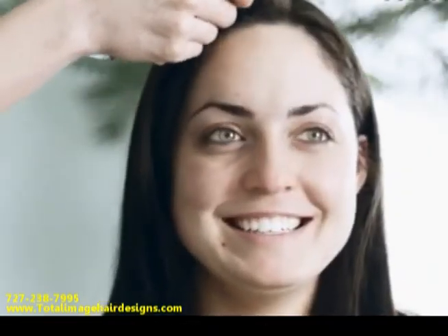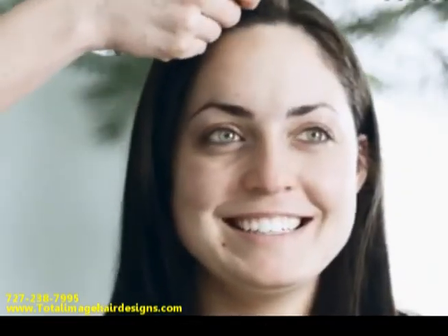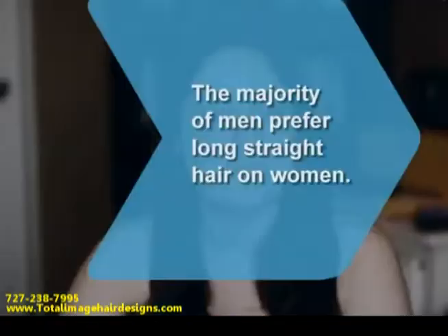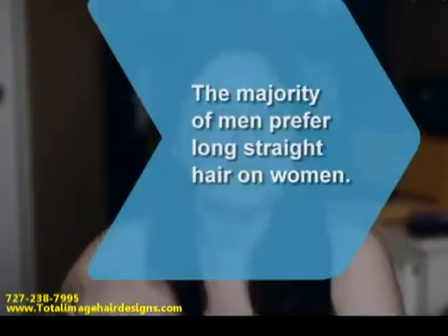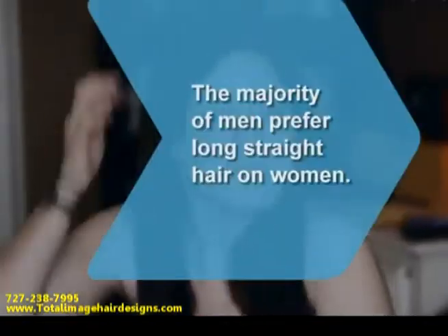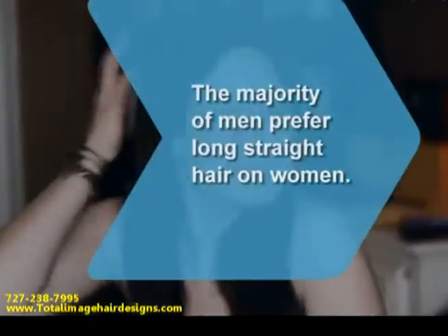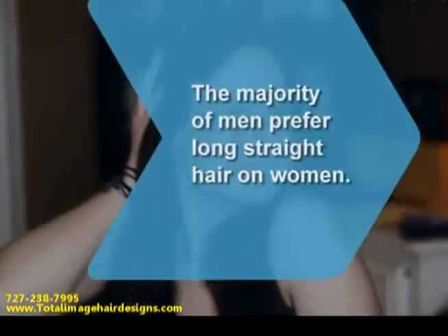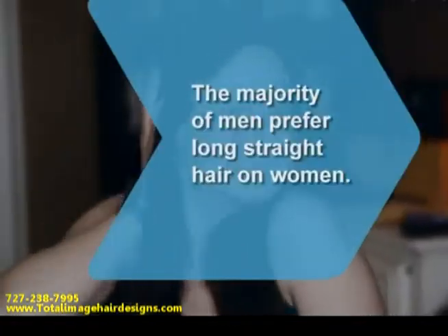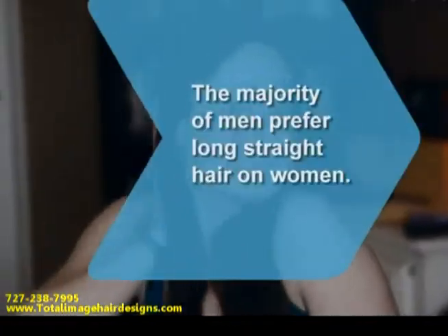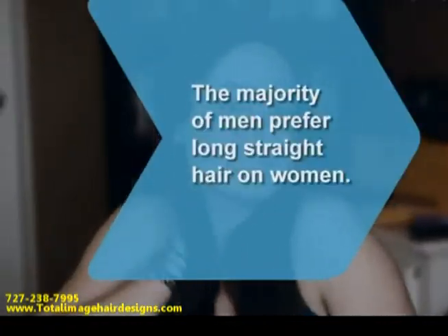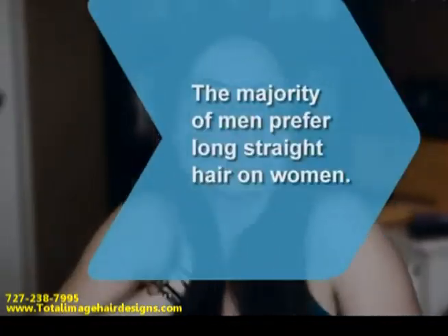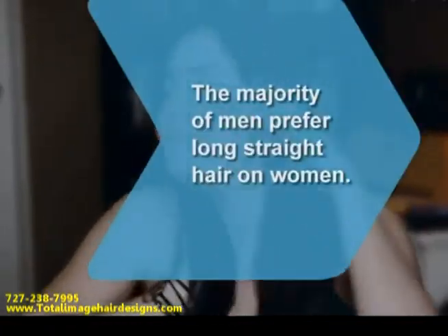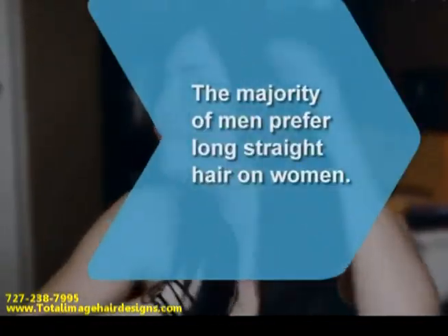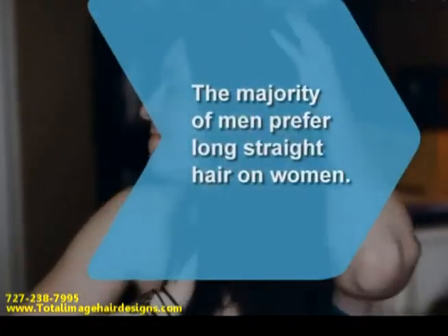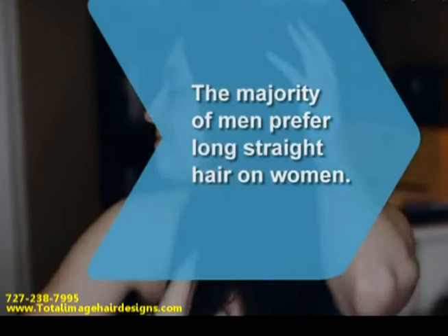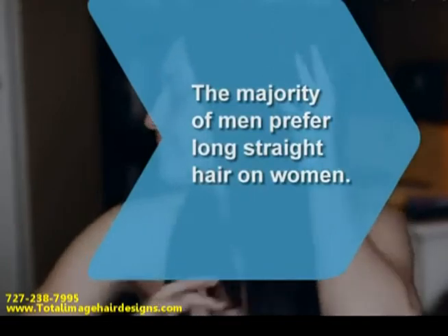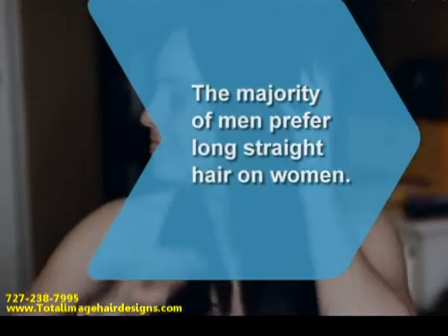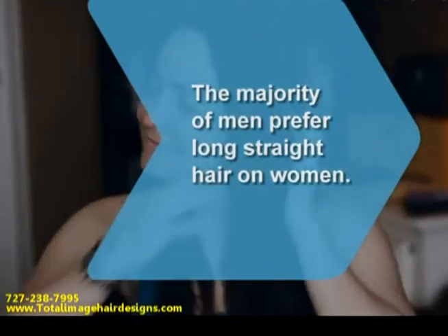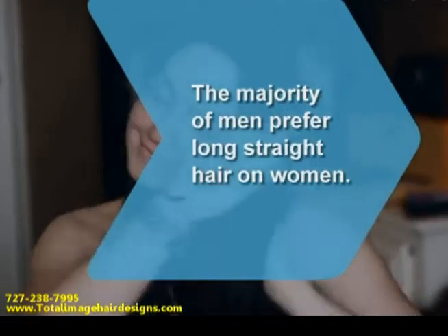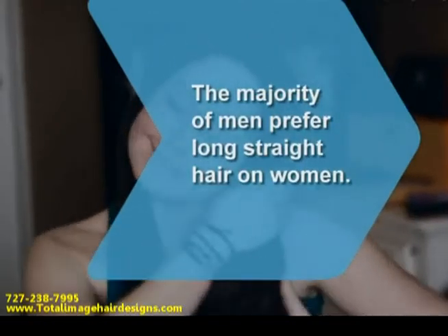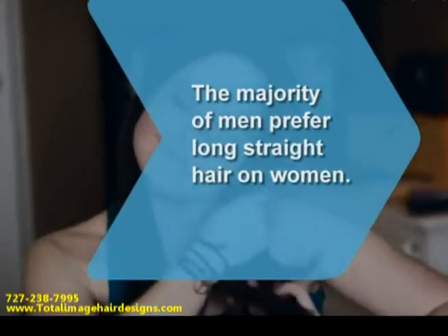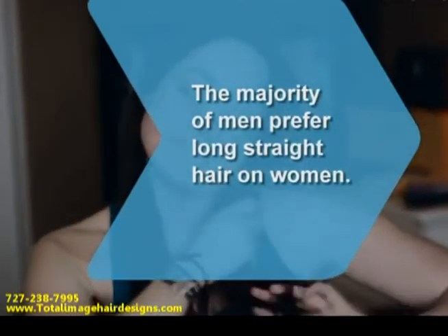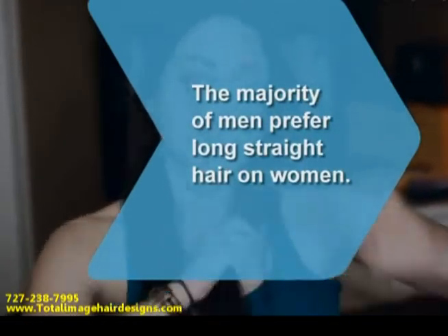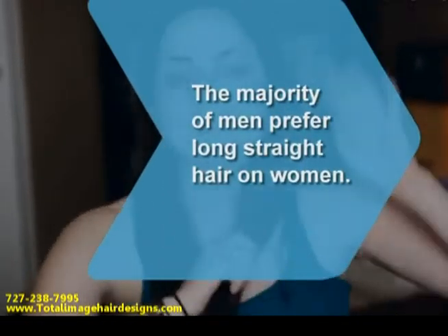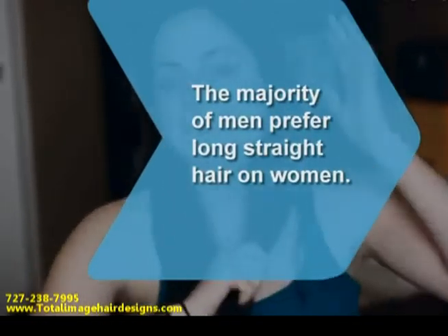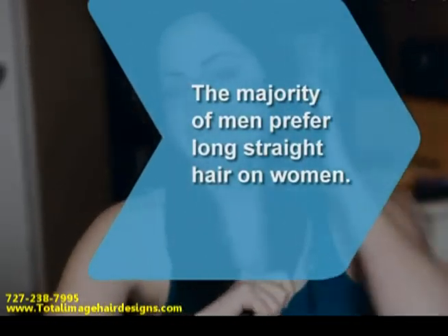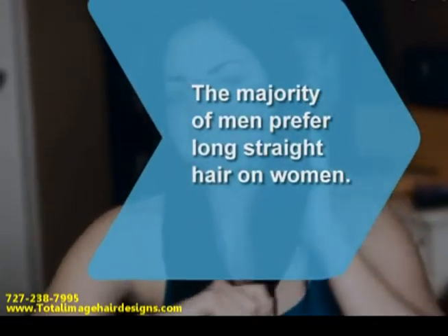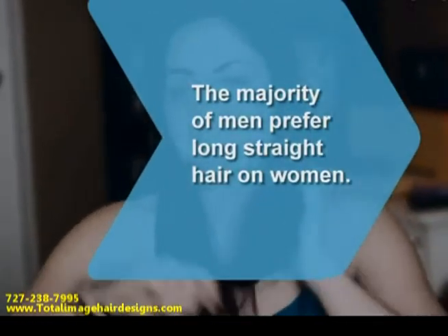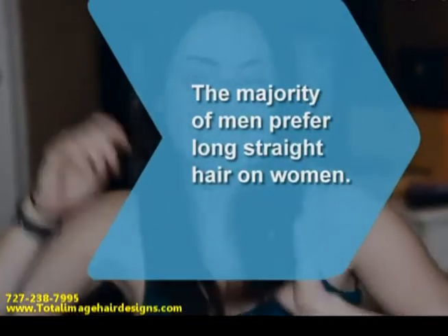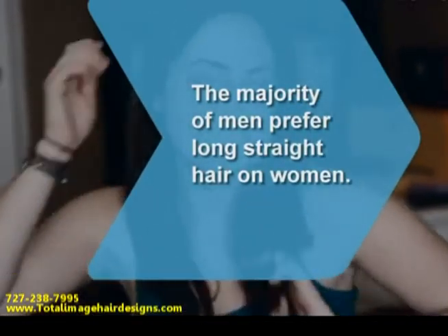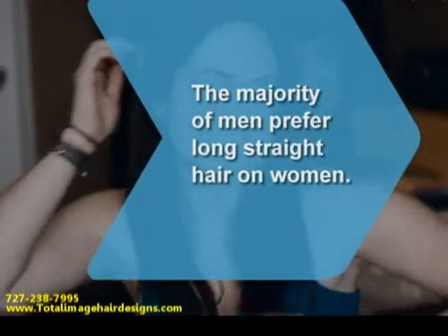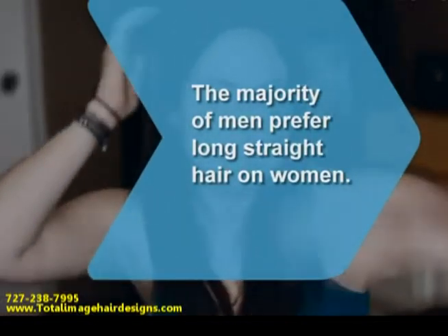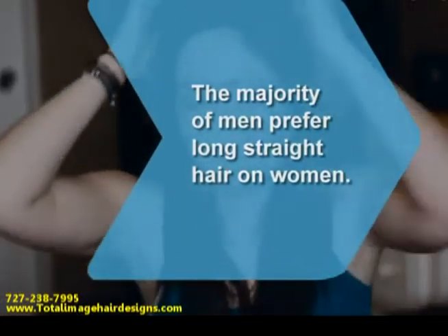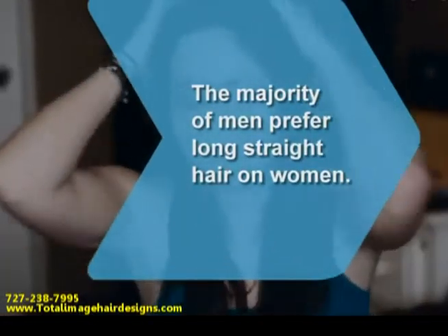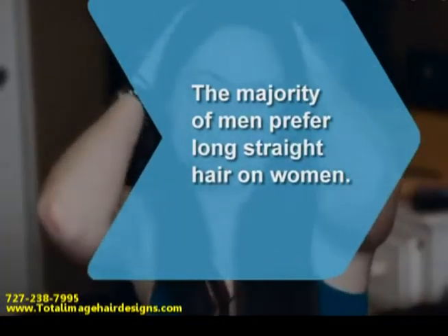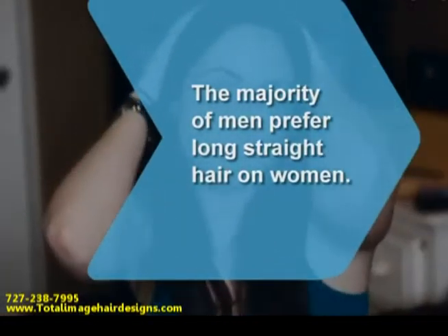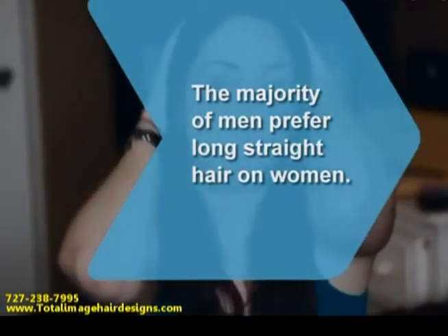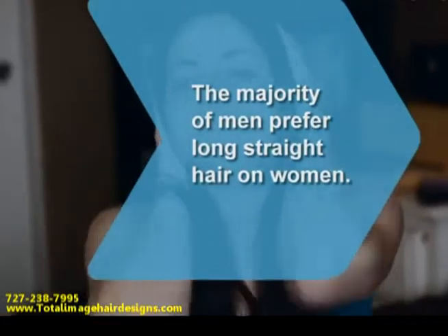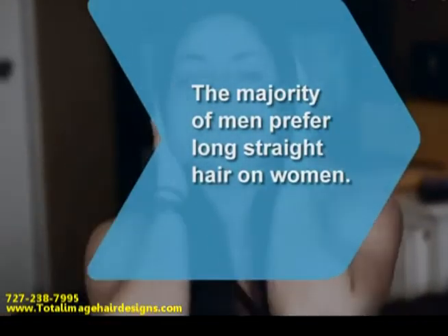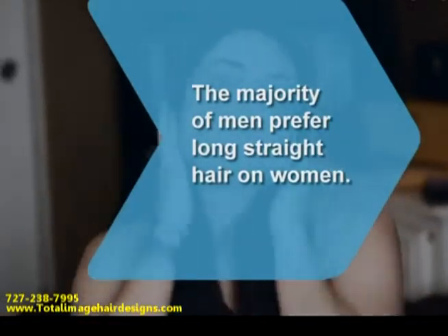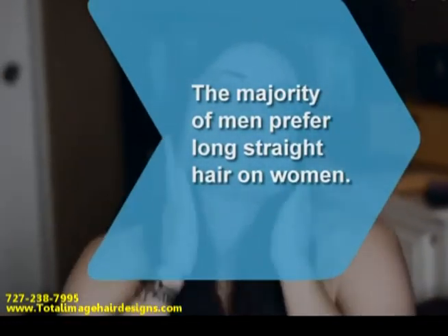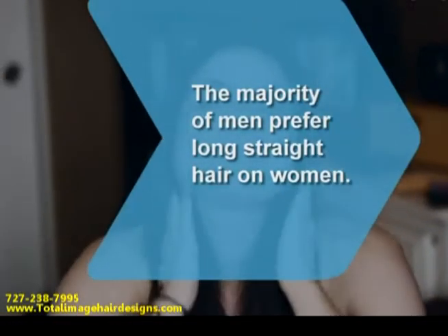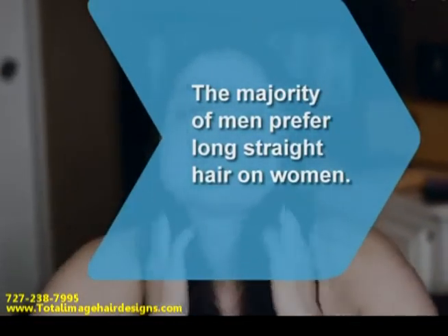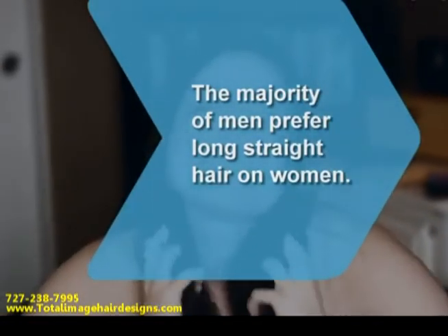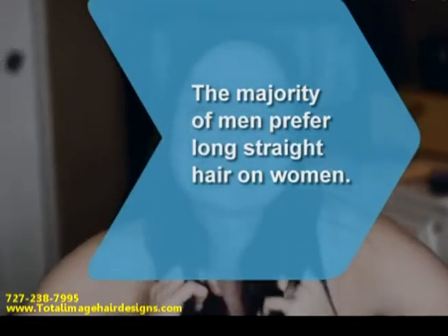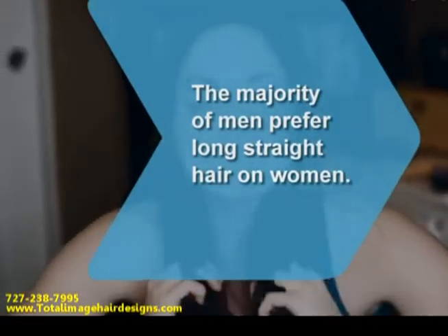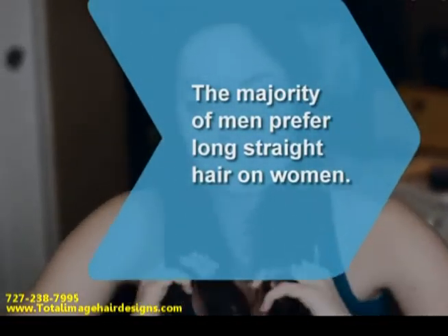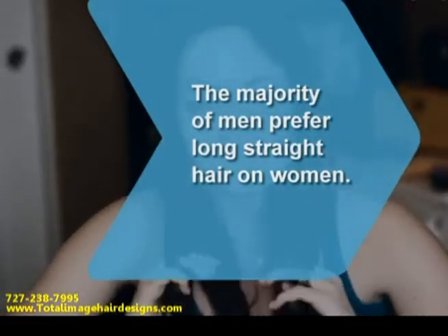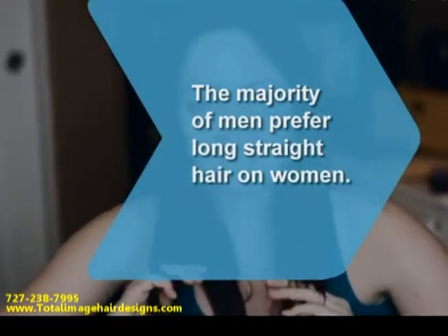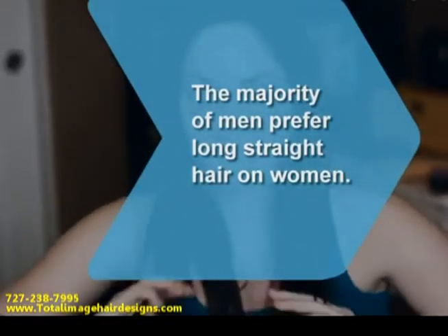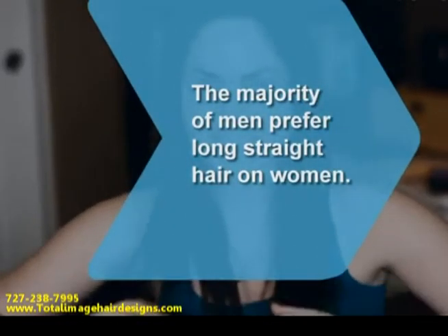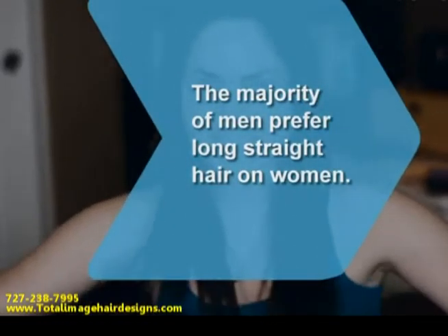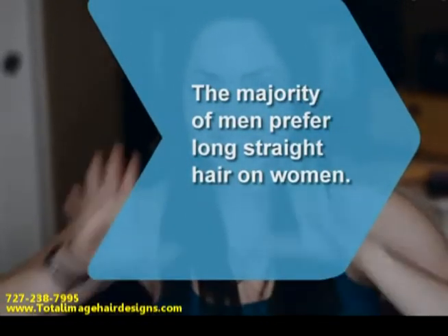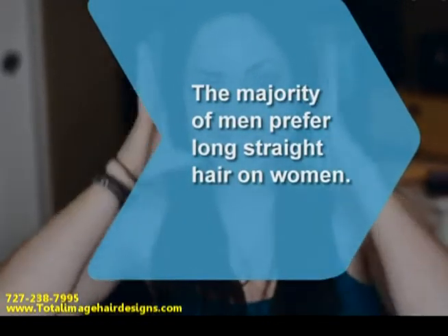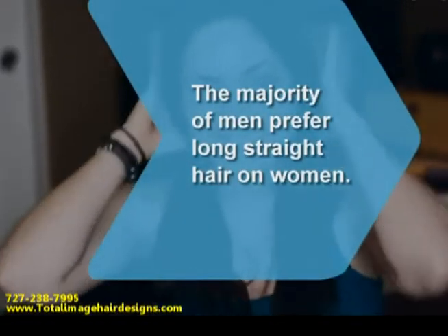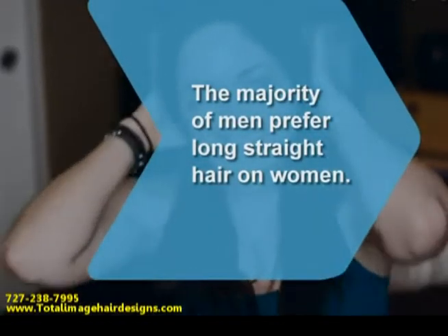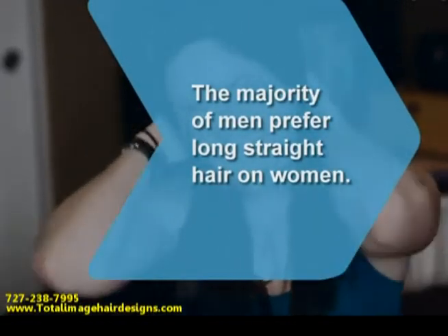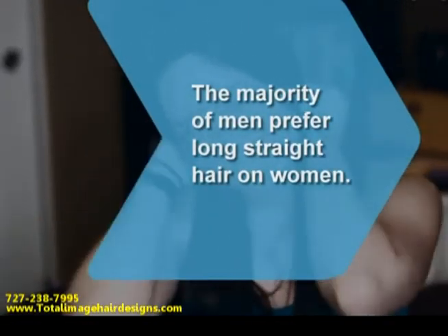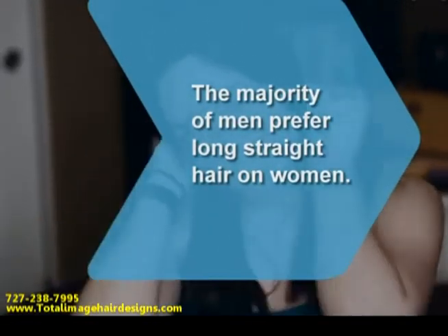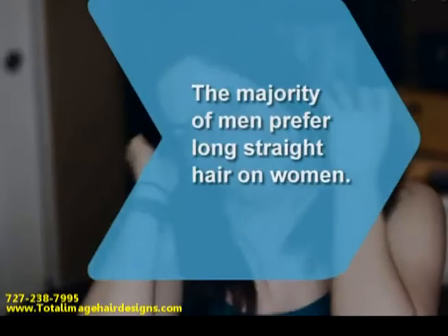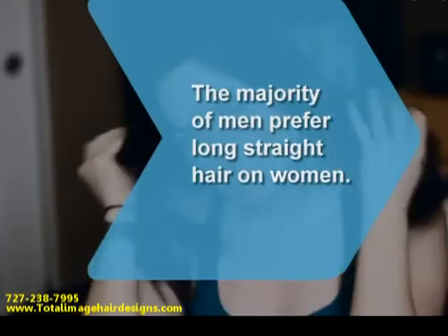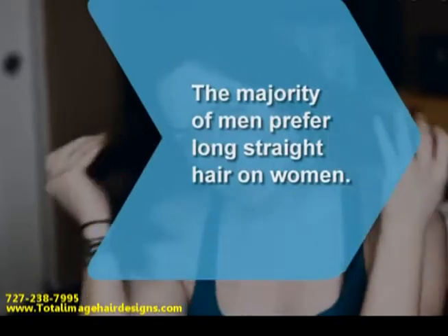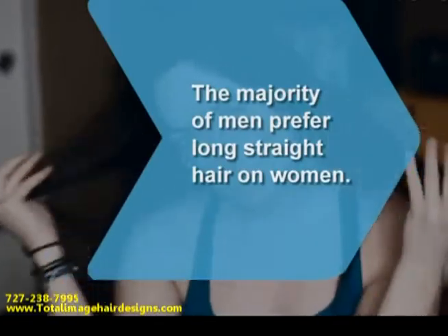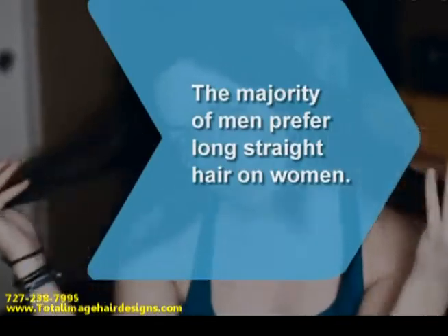Did you know? According to a national survey, the majority of men prefer long, straight hair on women to any other style.